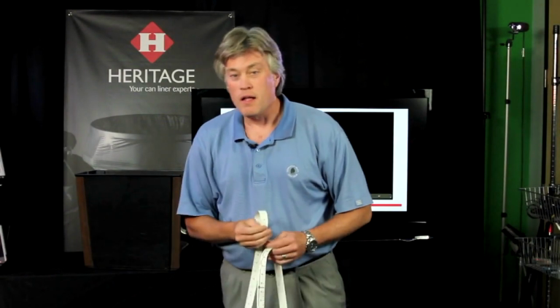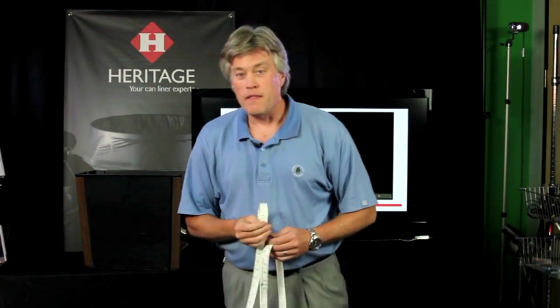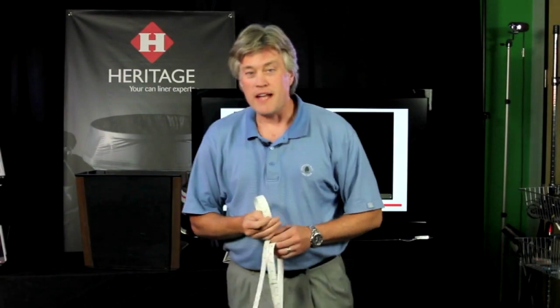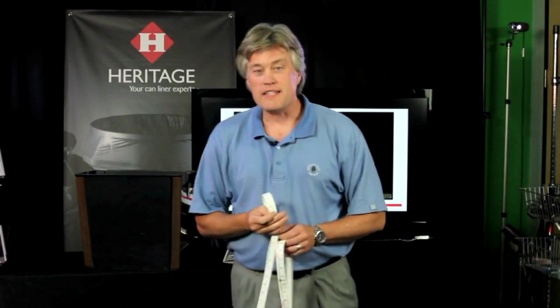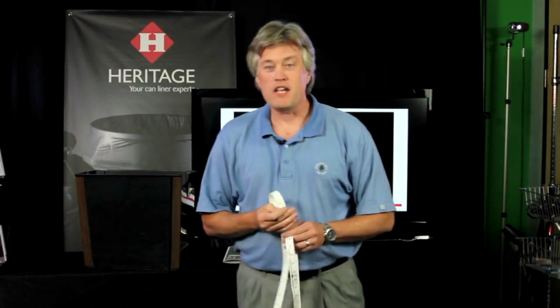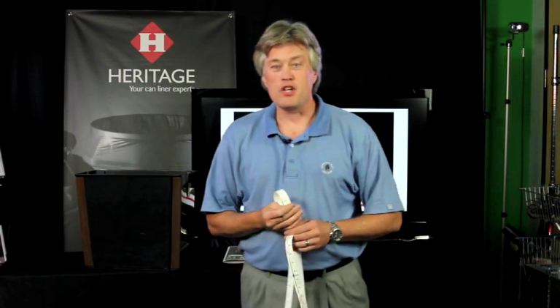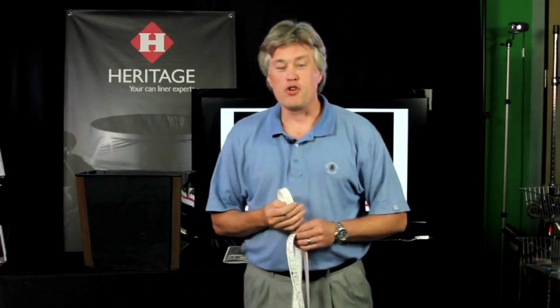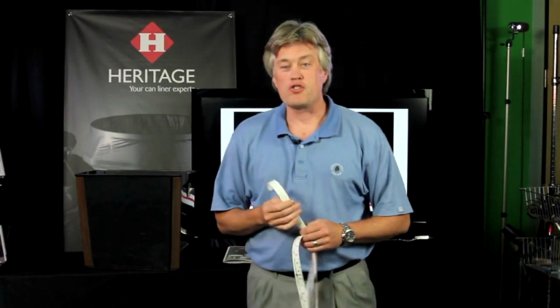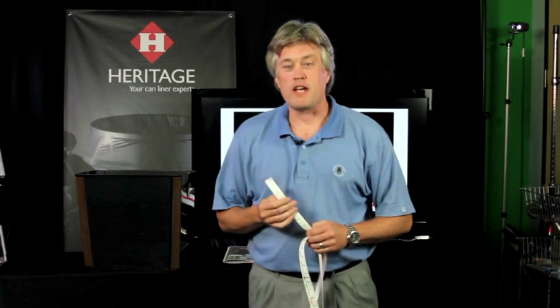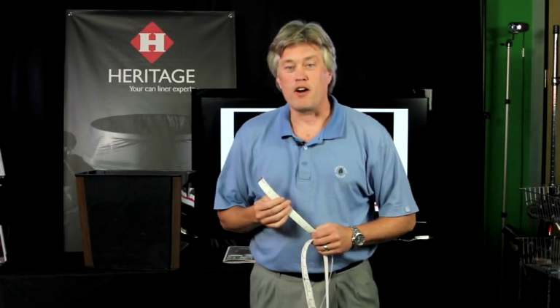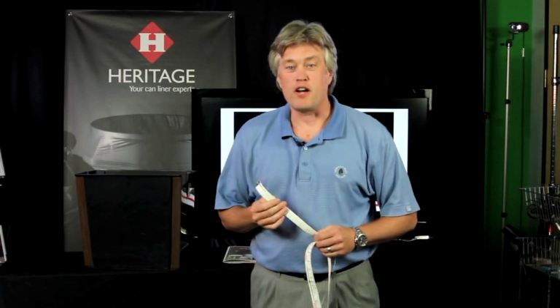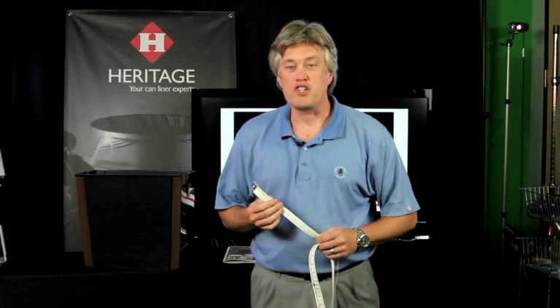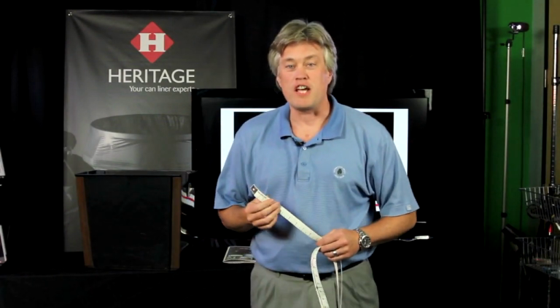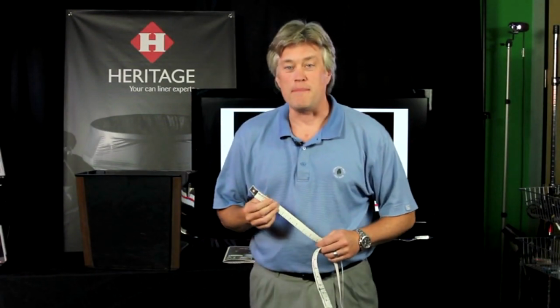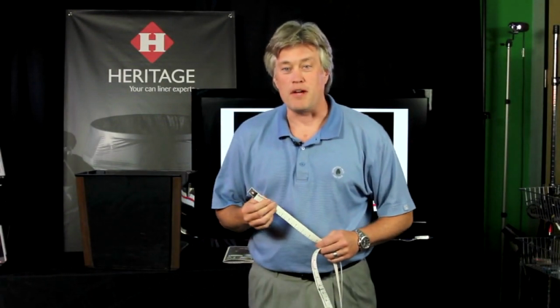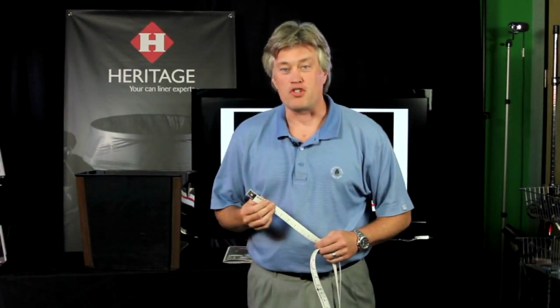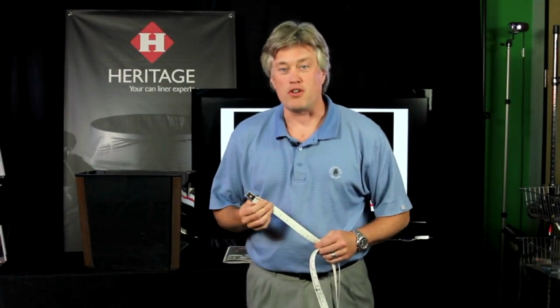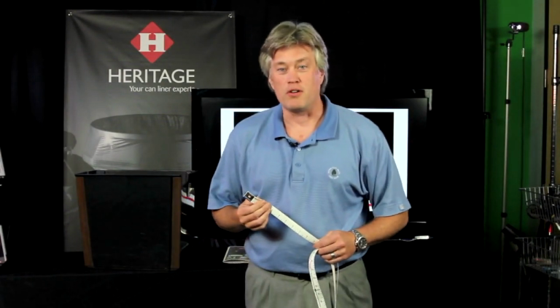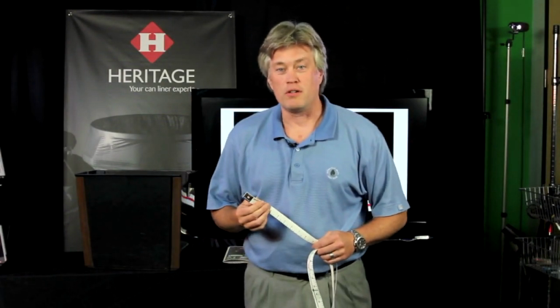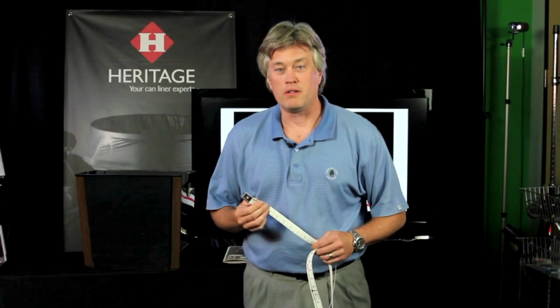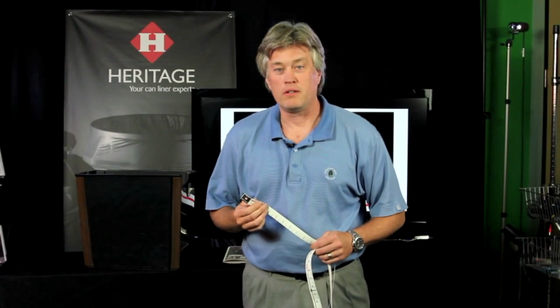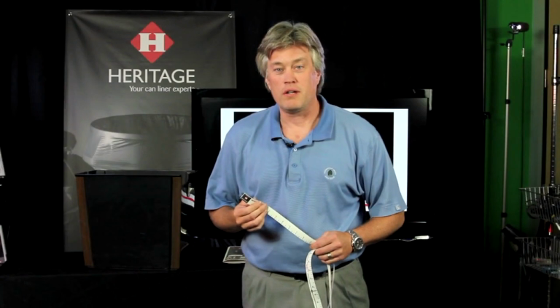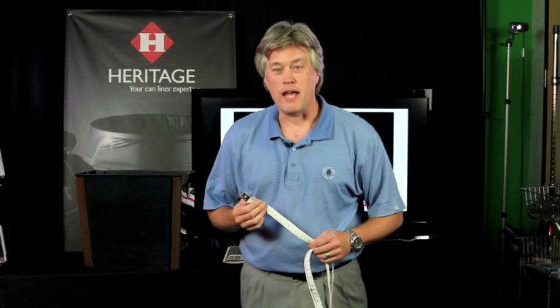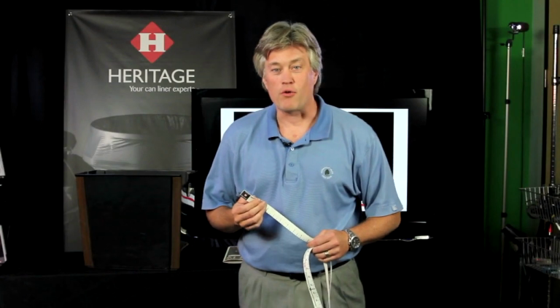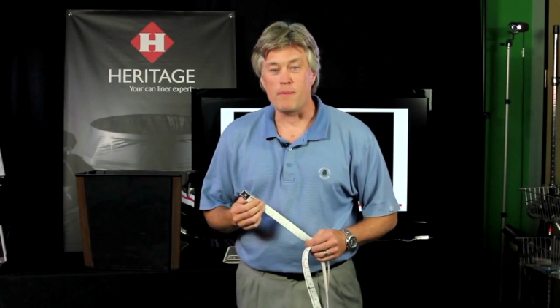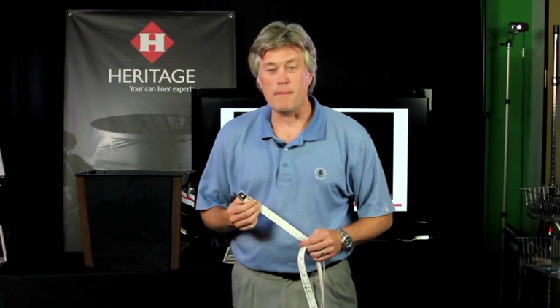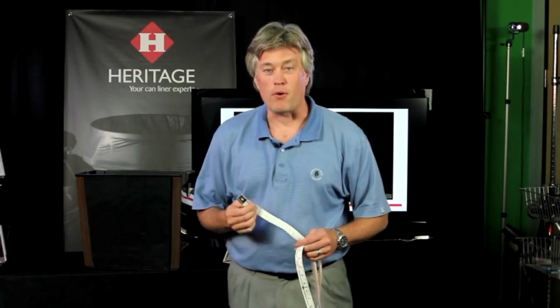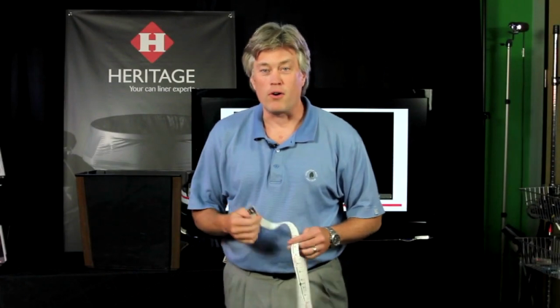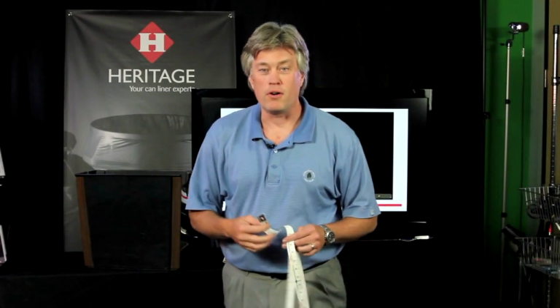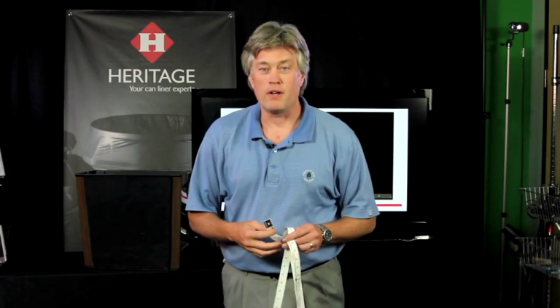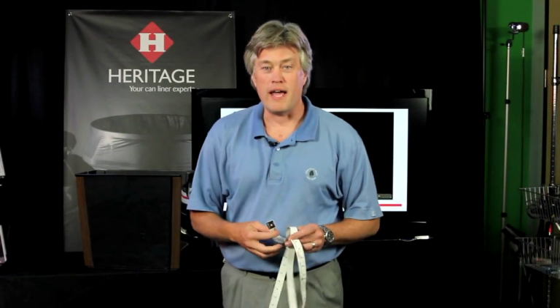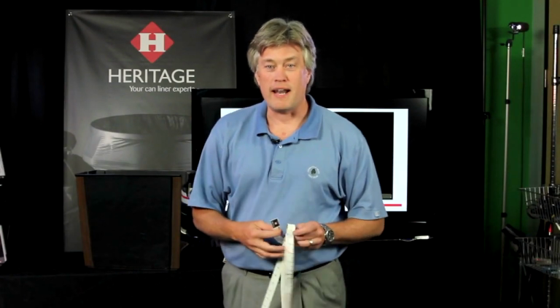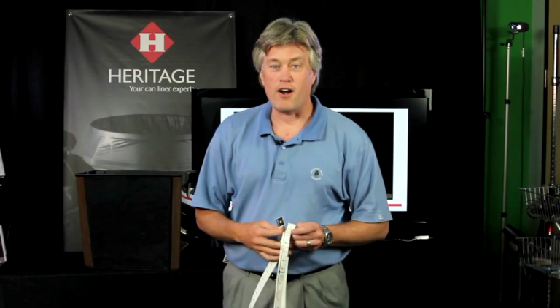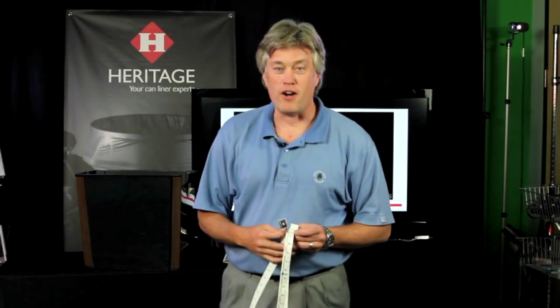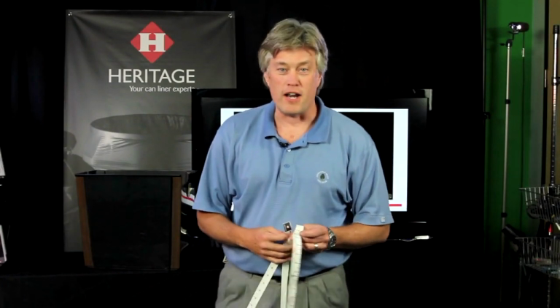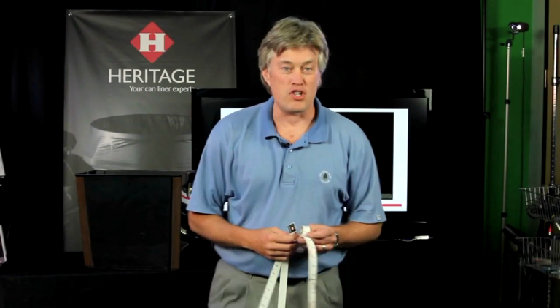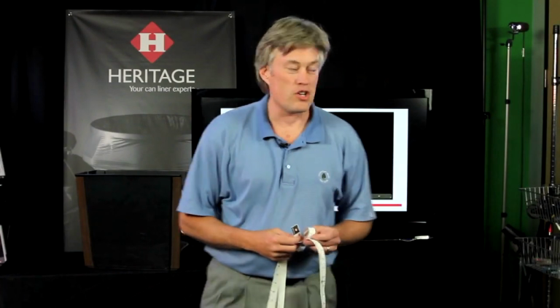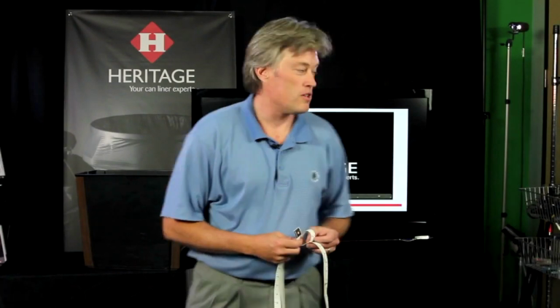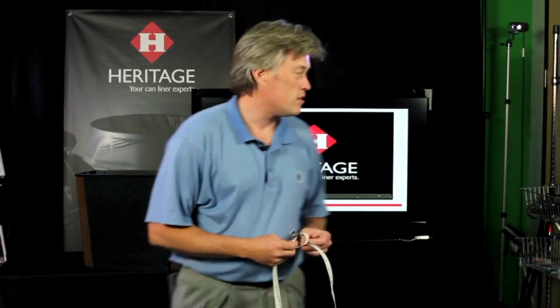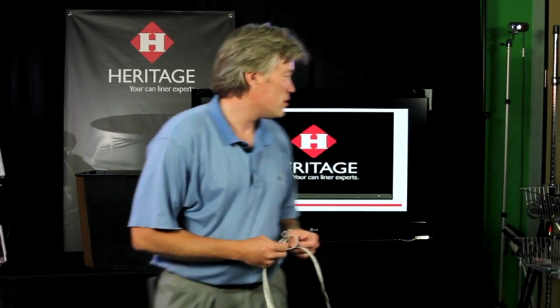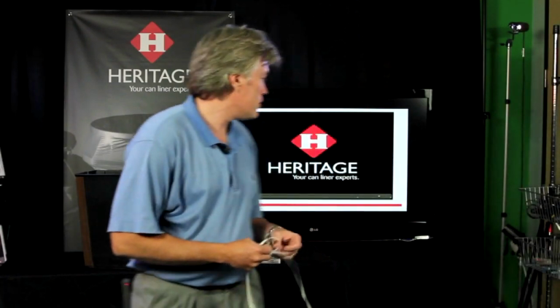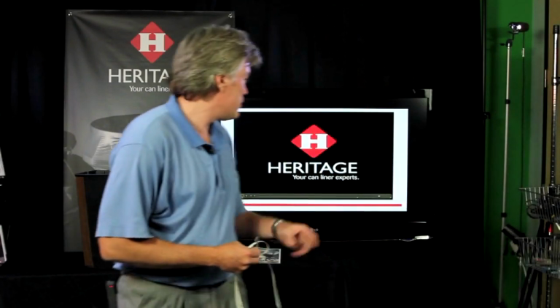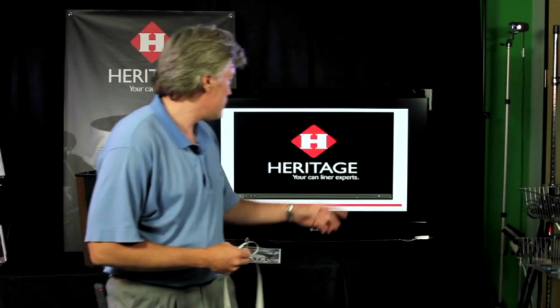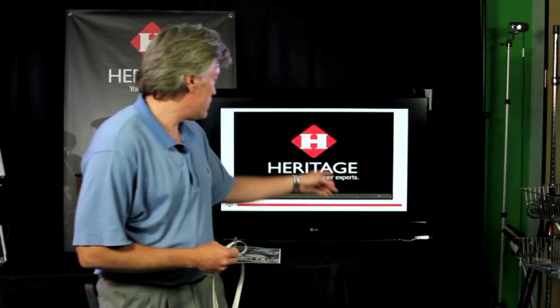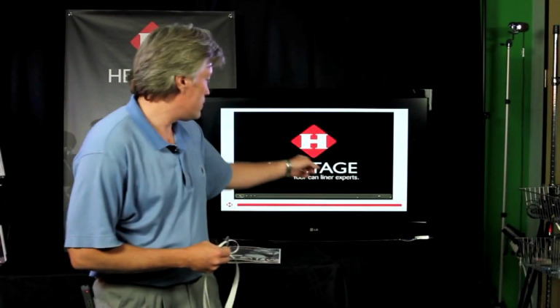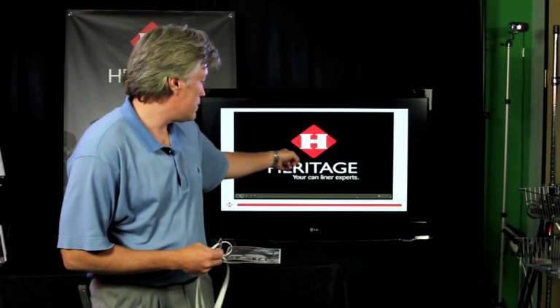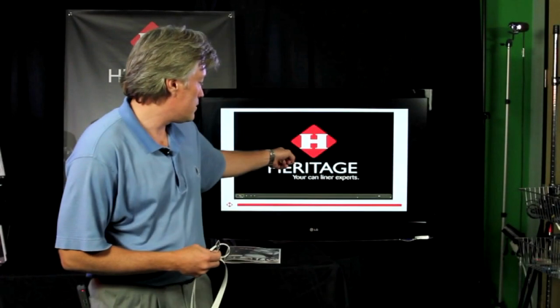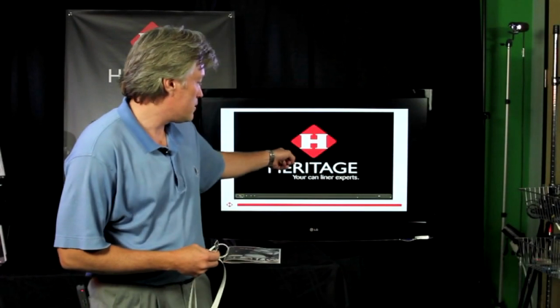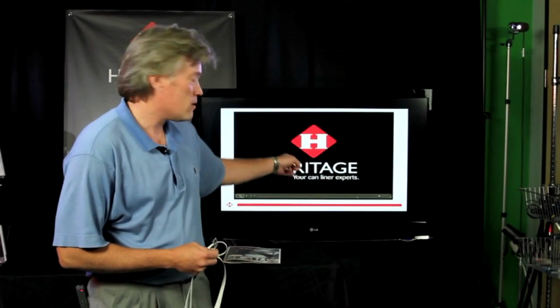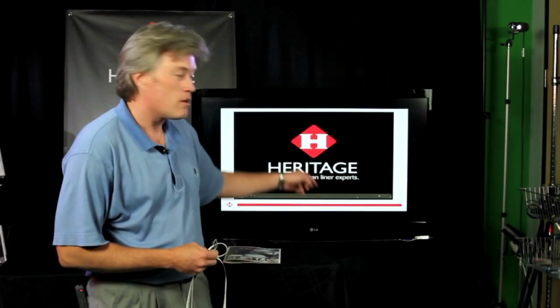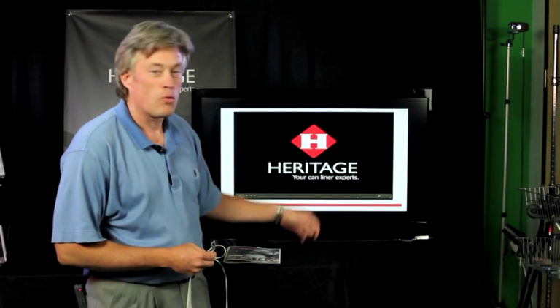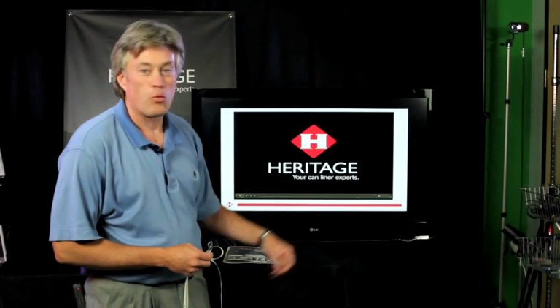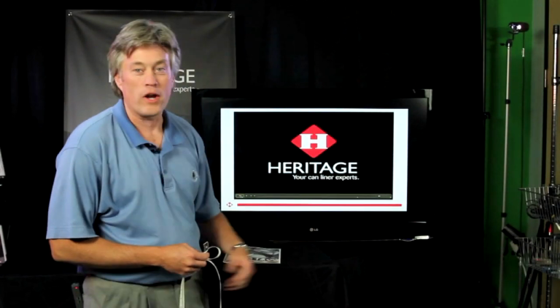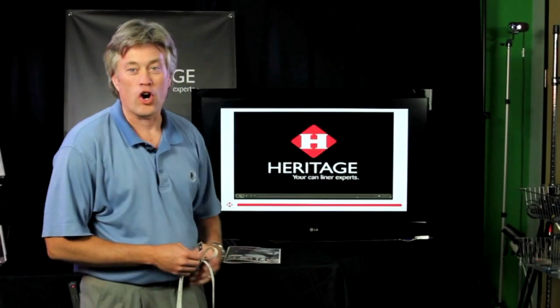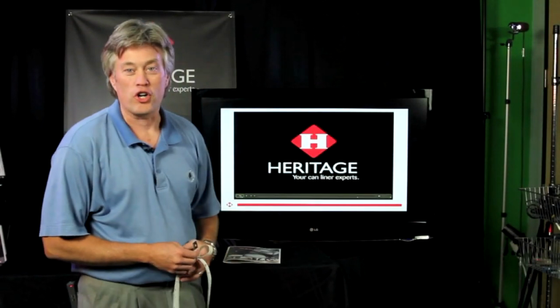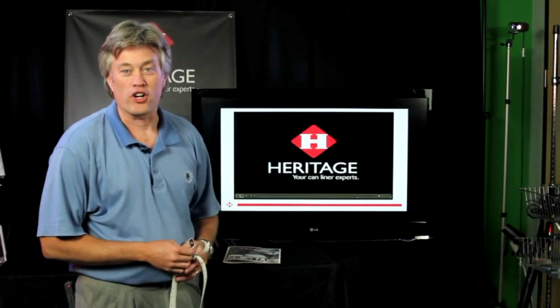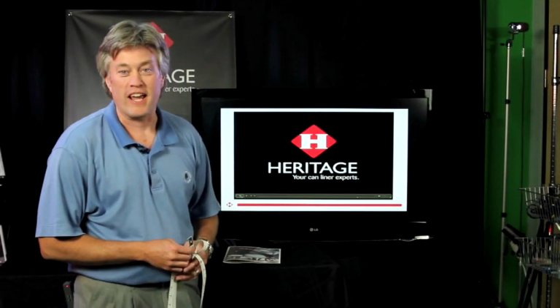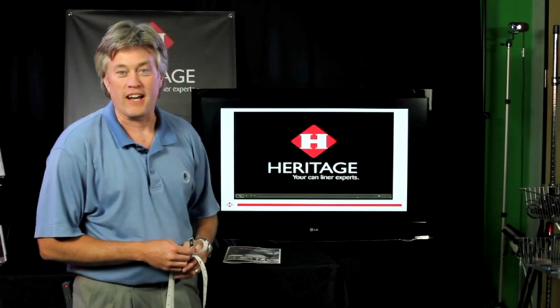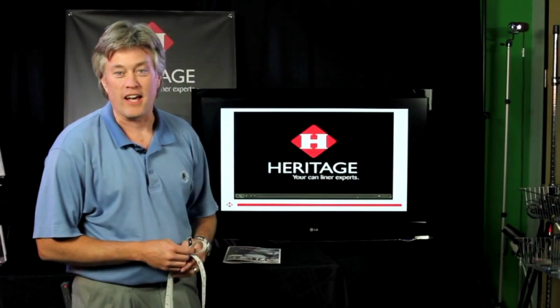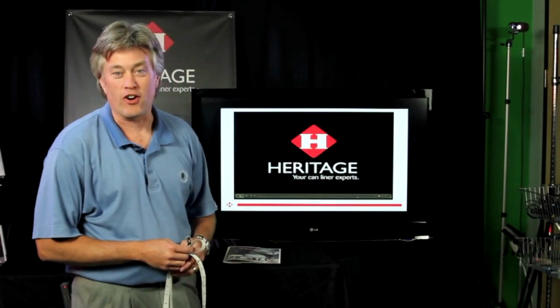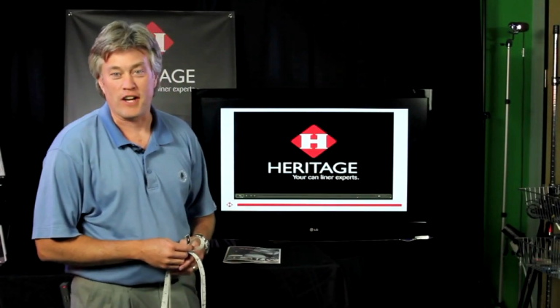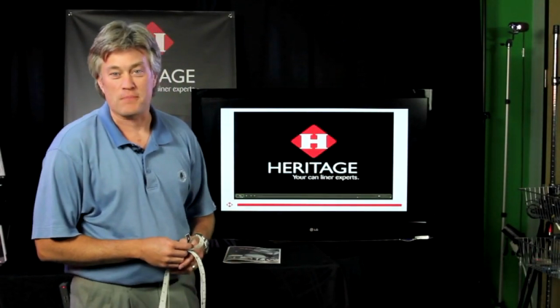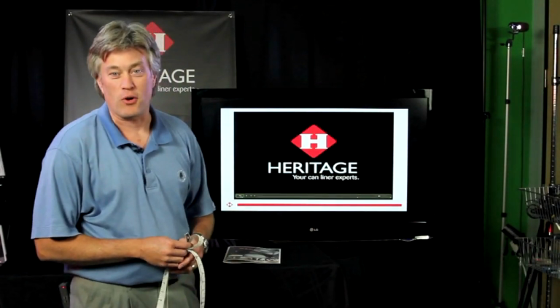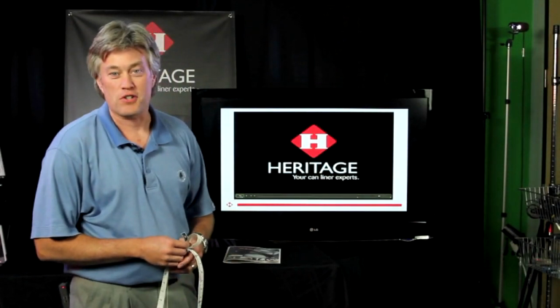That's how you use the Heritage tape measure. And remember, at Heritage, we are your can liner experts.